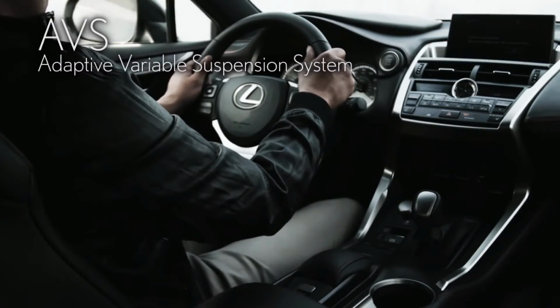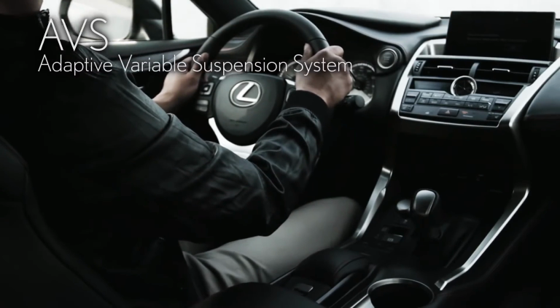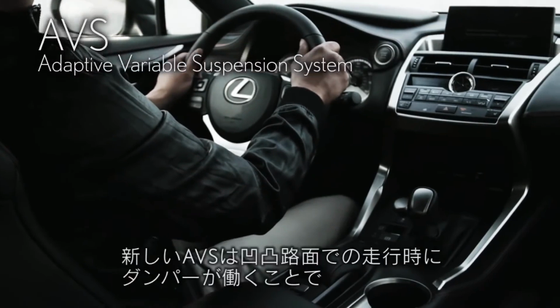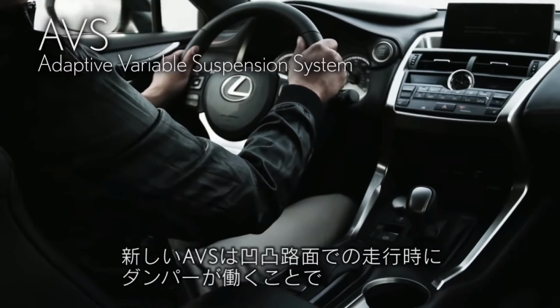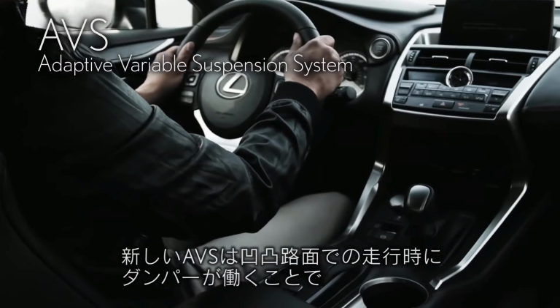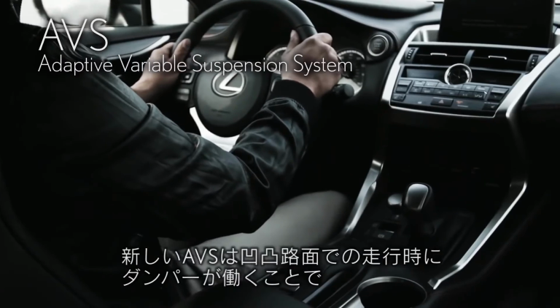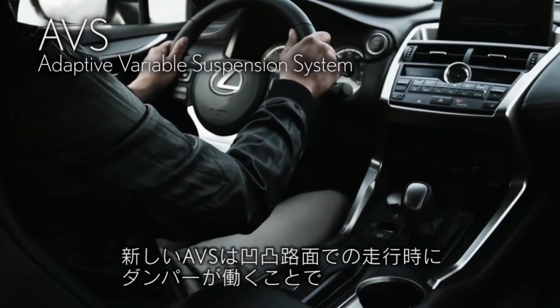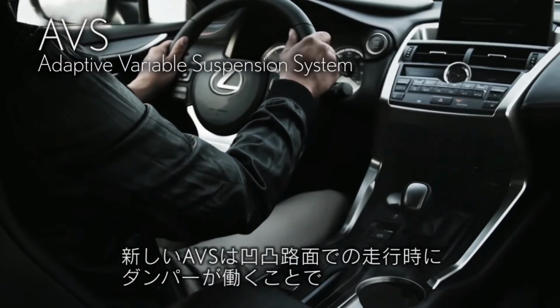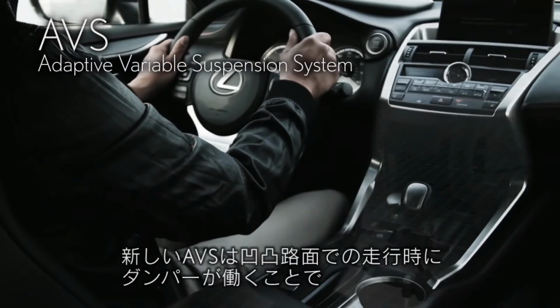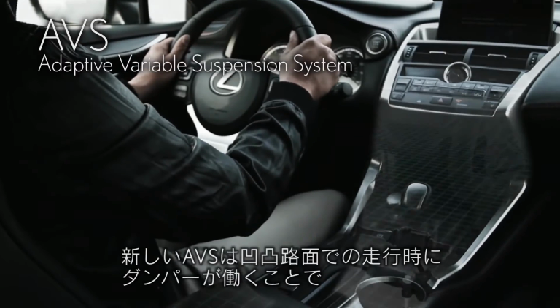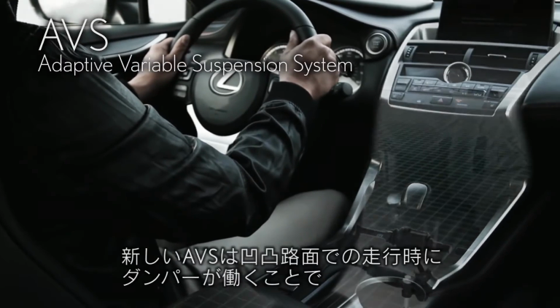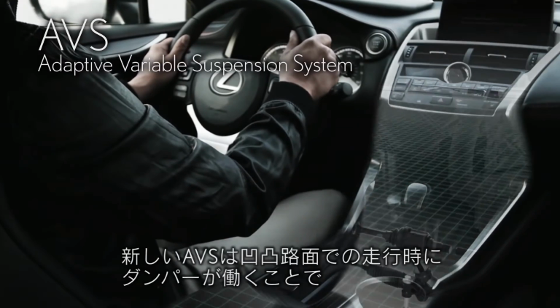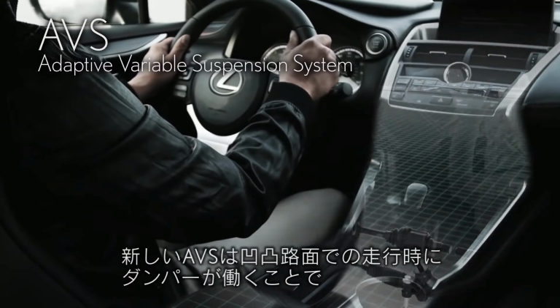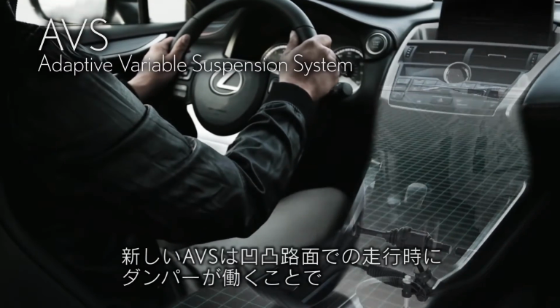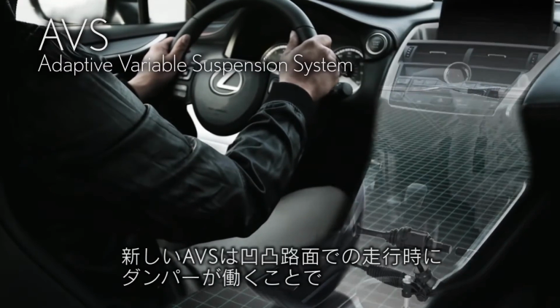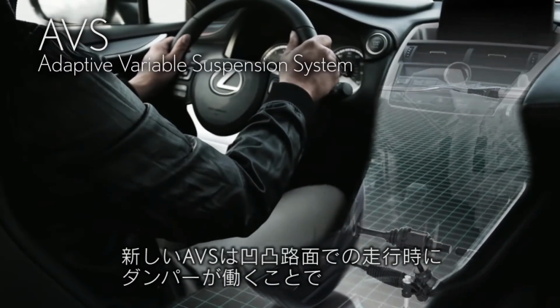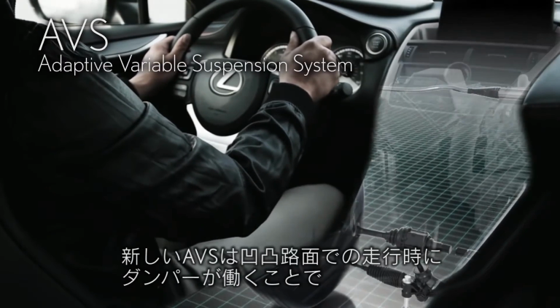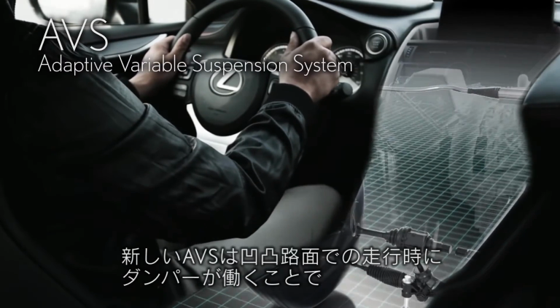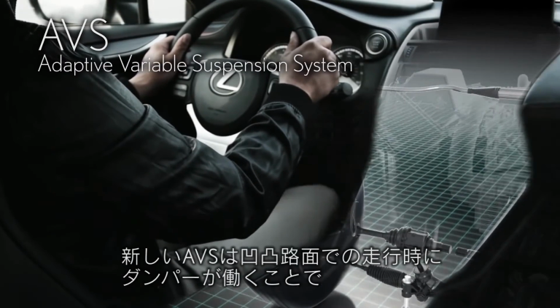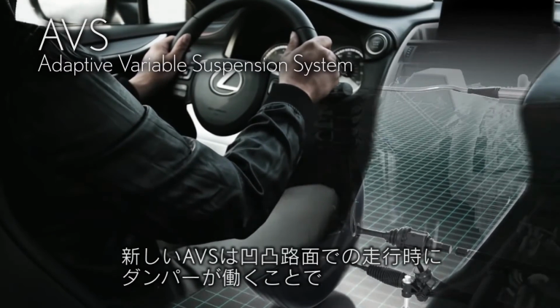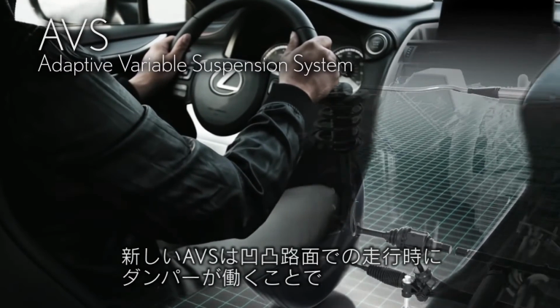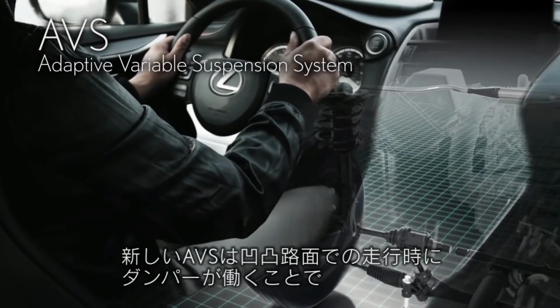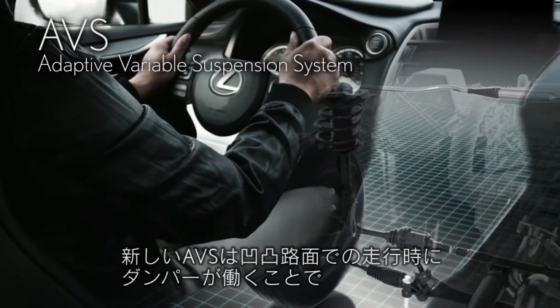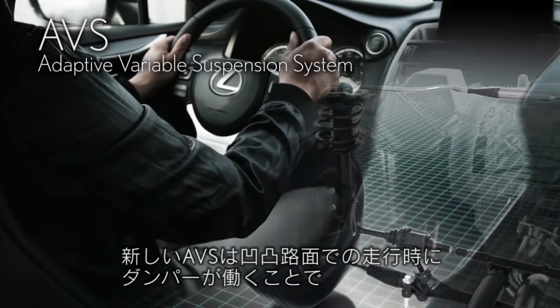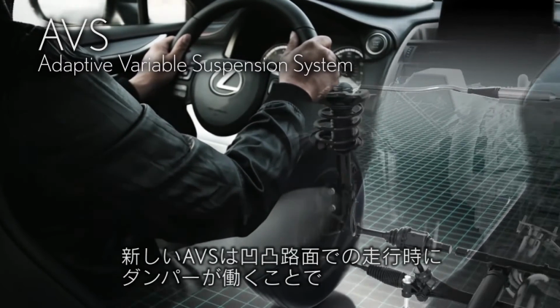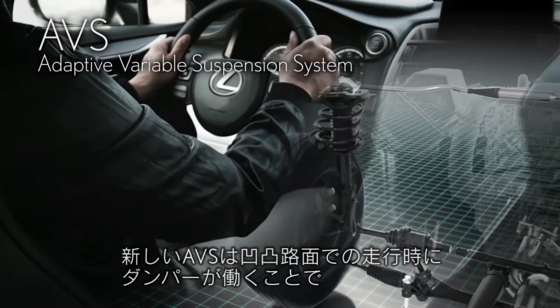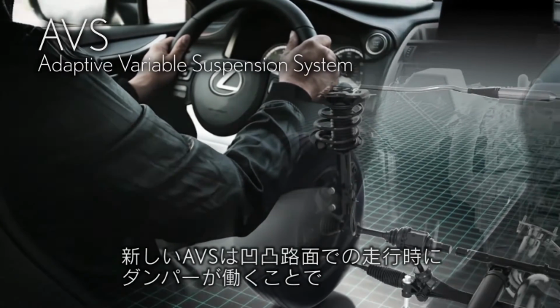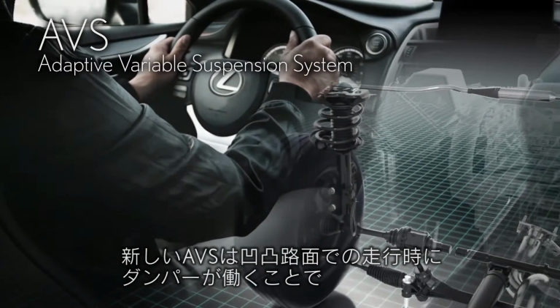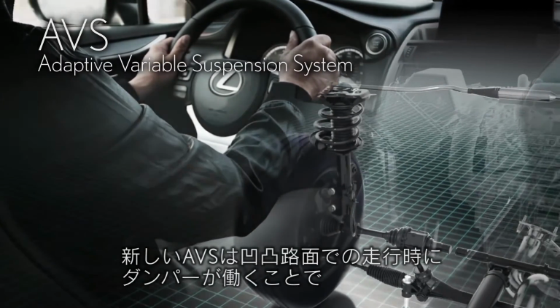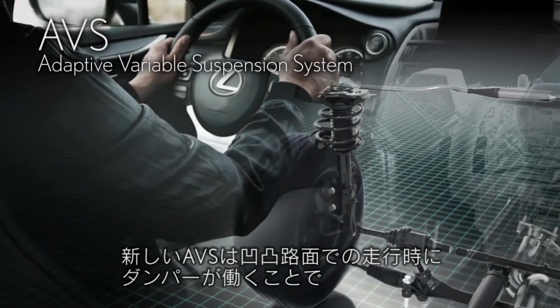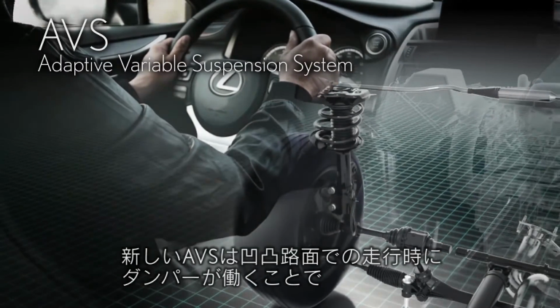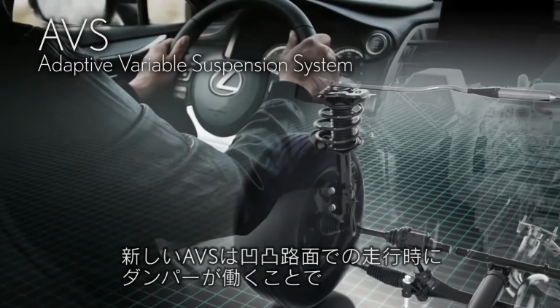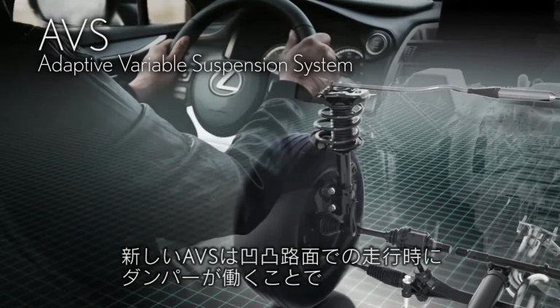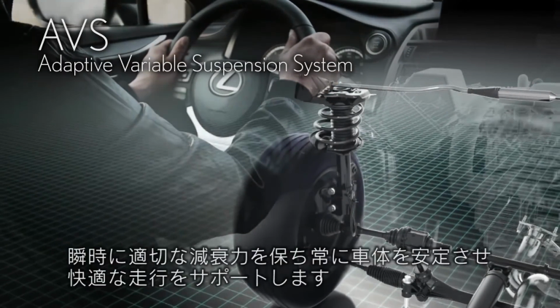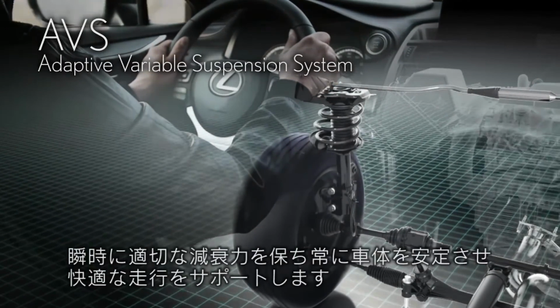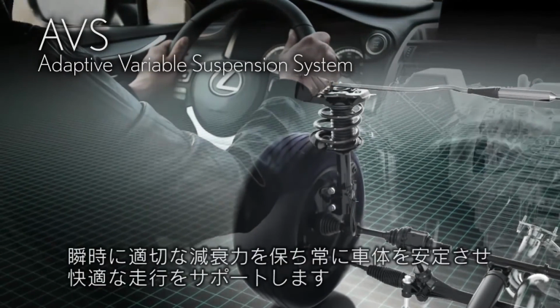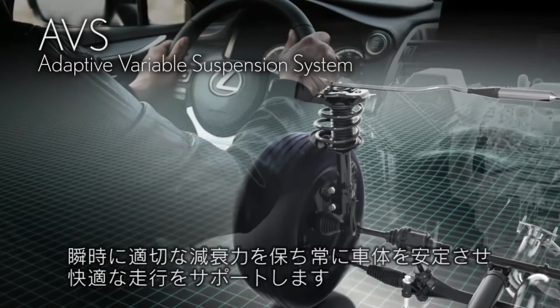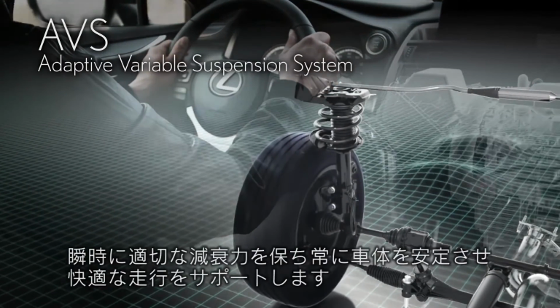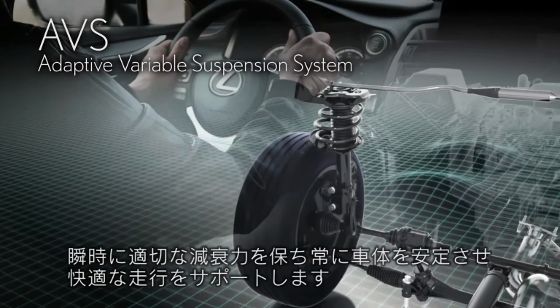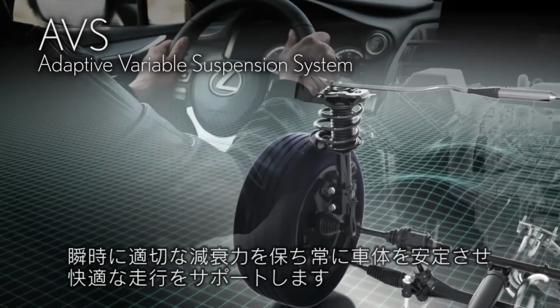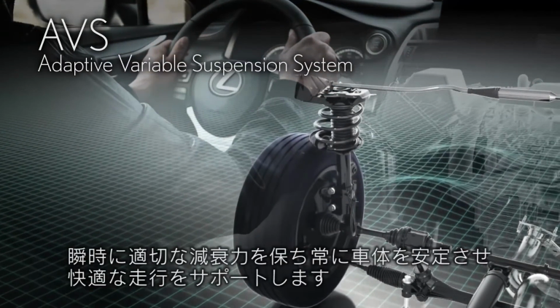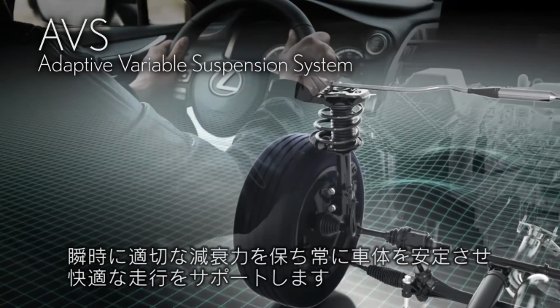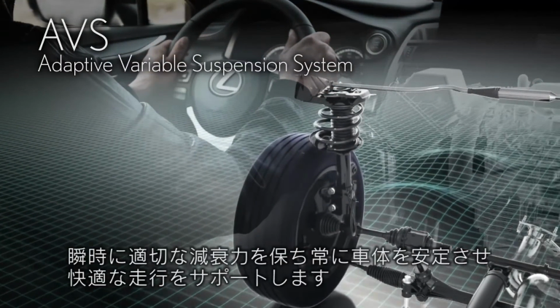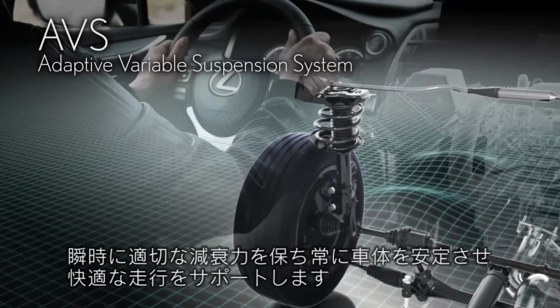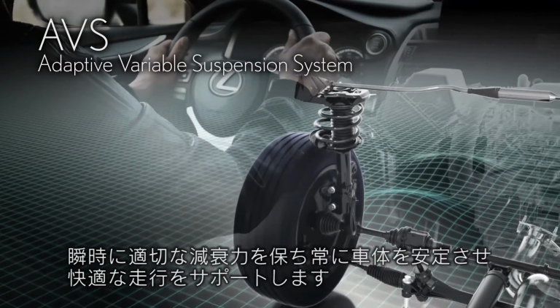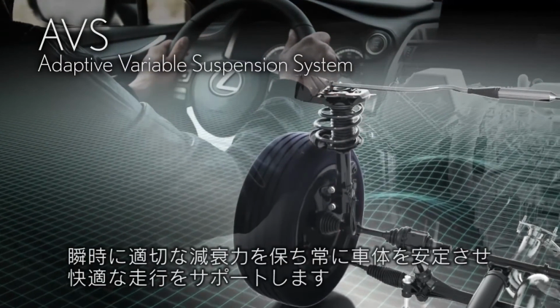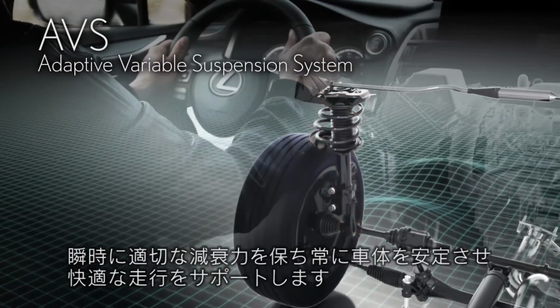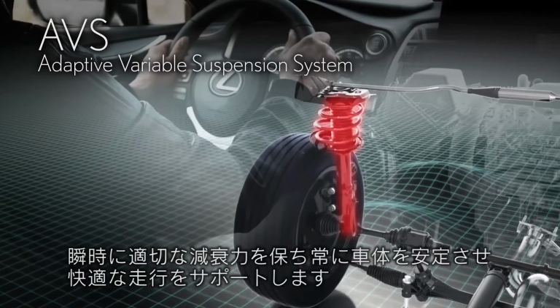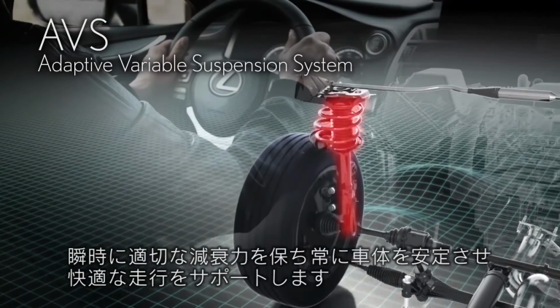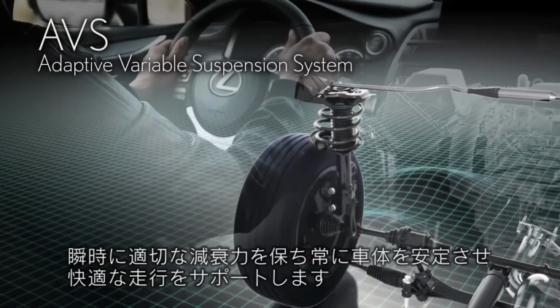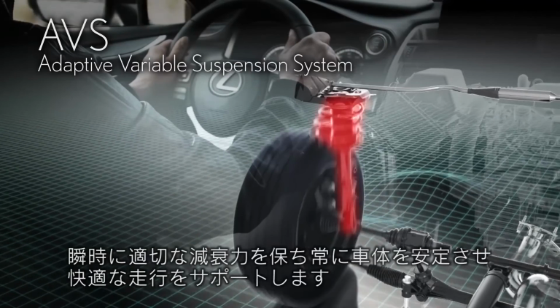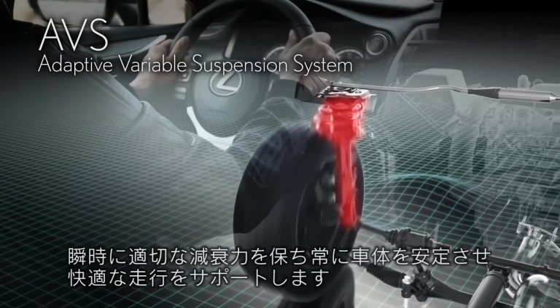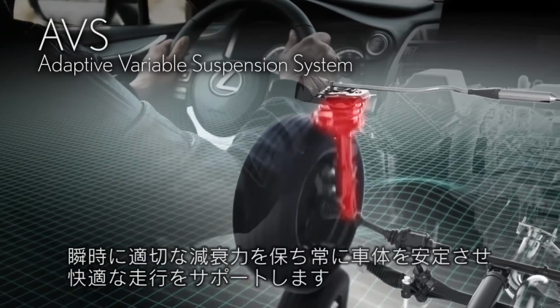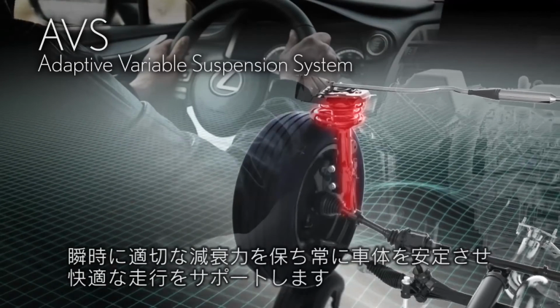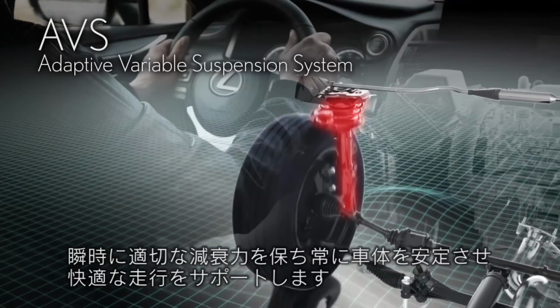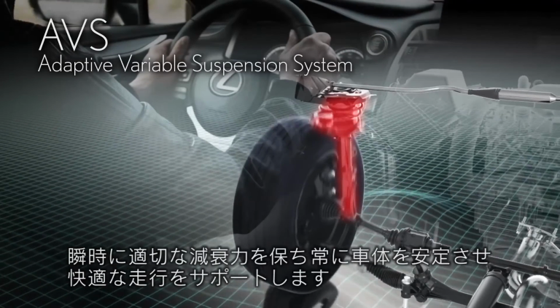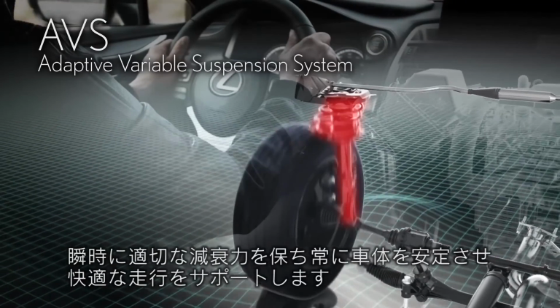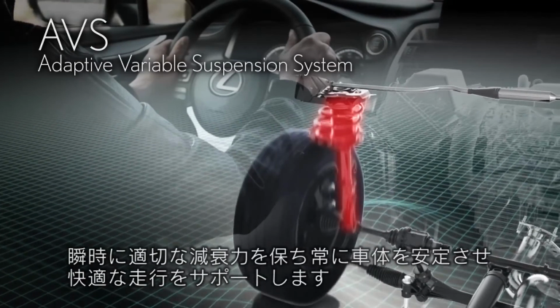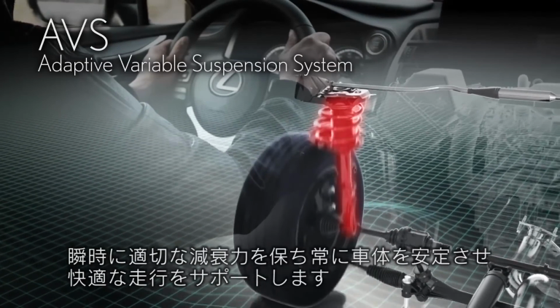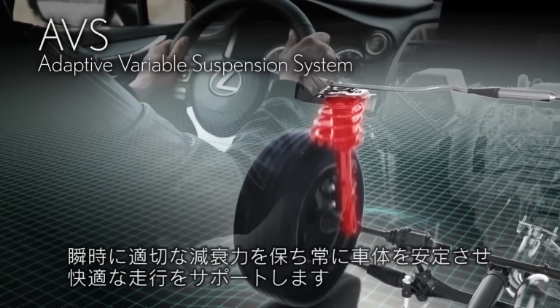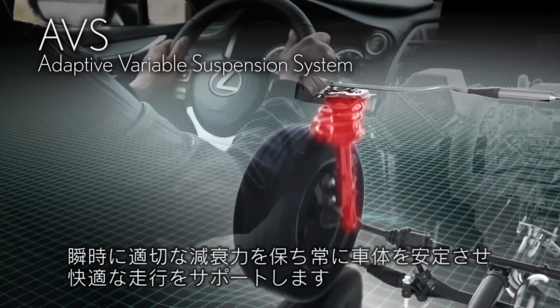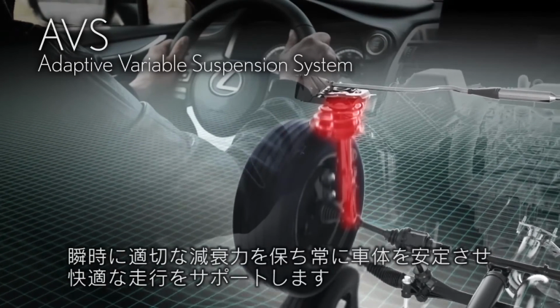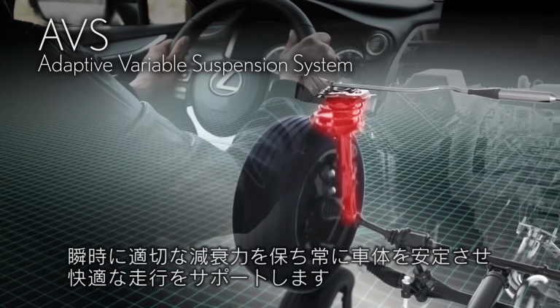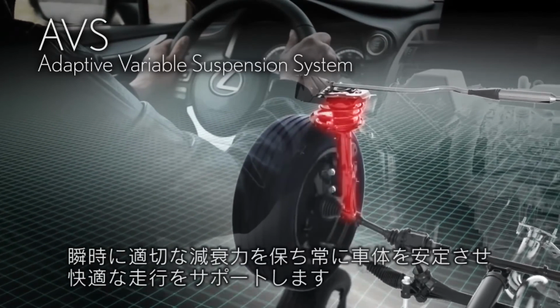With the new AVS, the damper works even on bumpy roads to instantly adjust the proper damping force to keep the body stable.